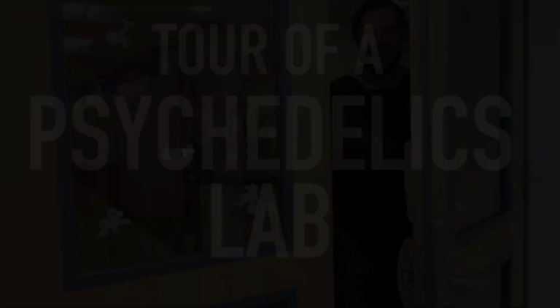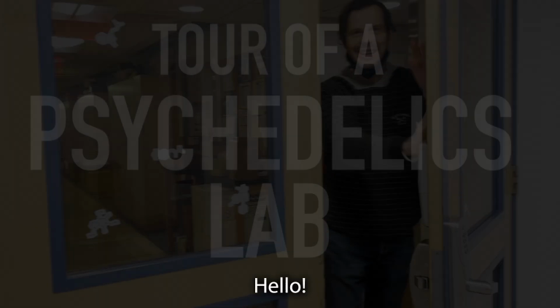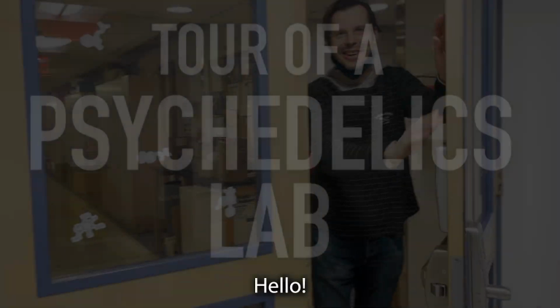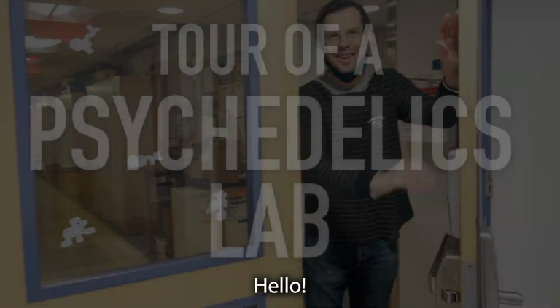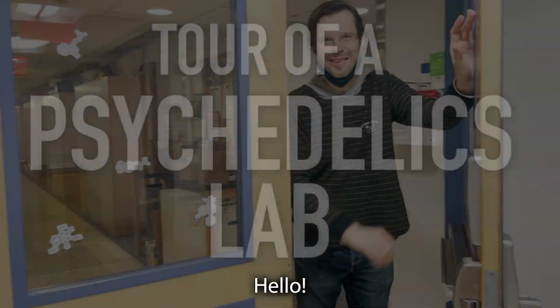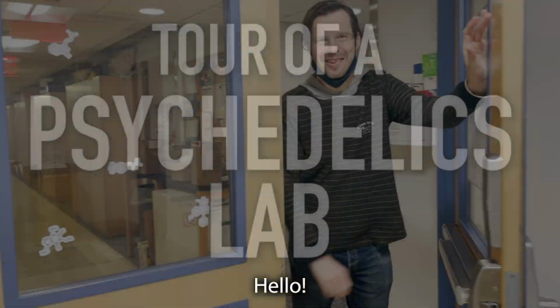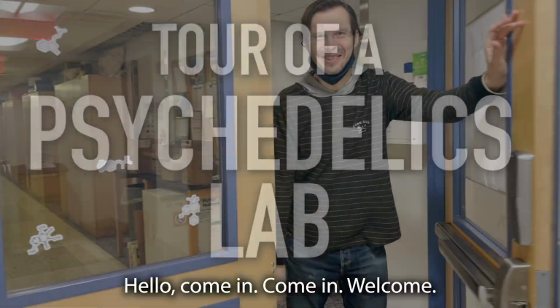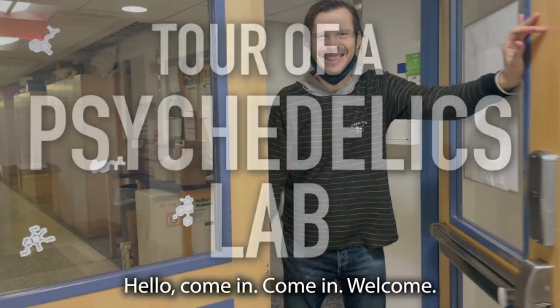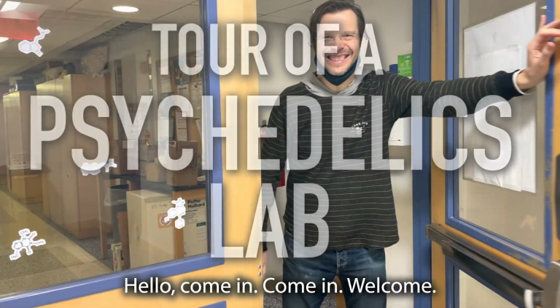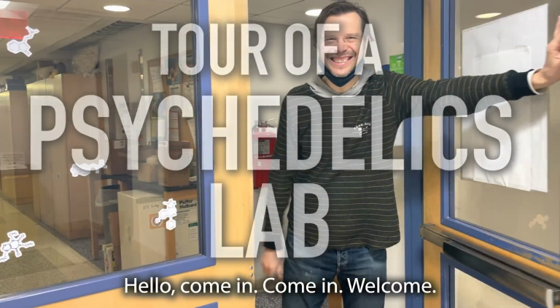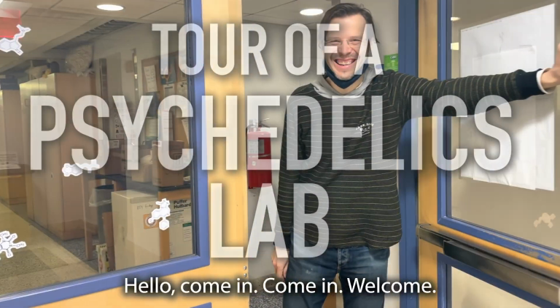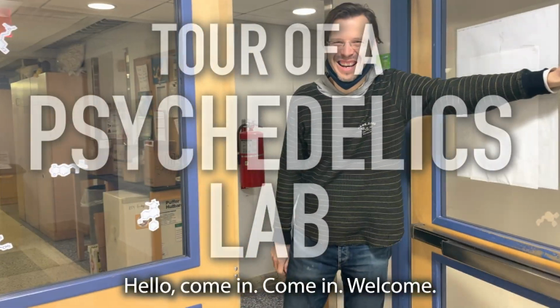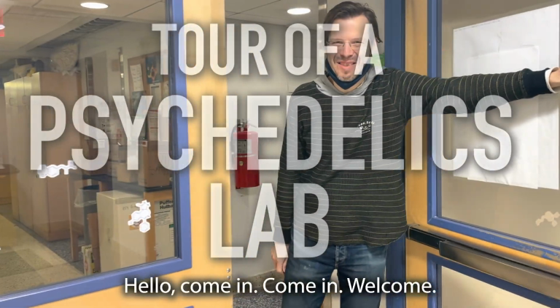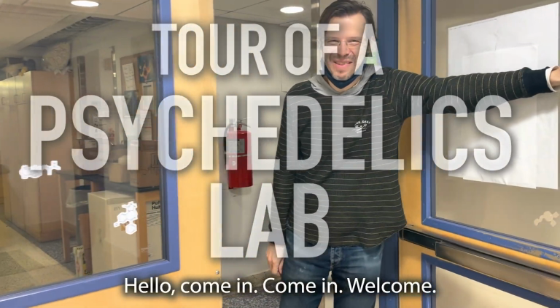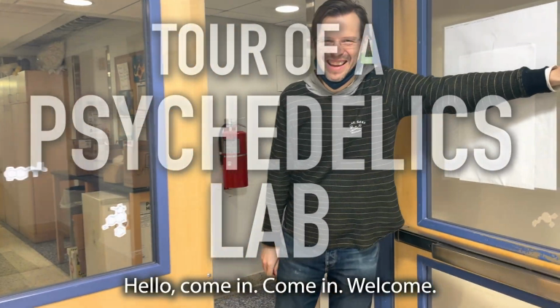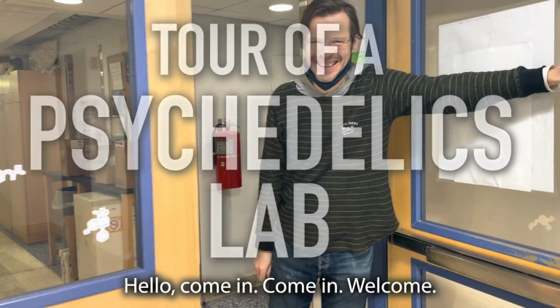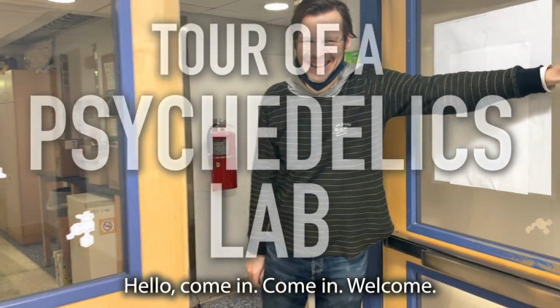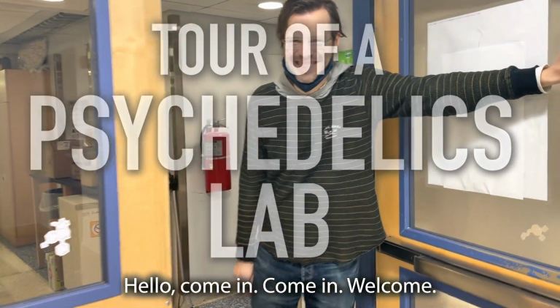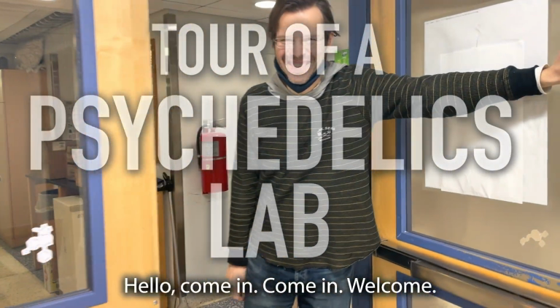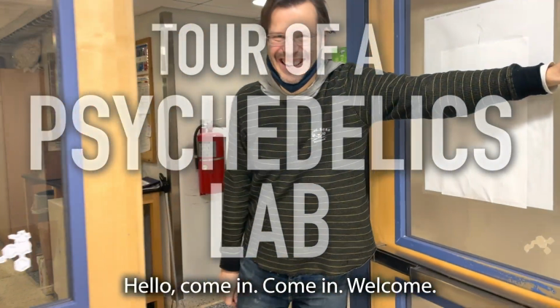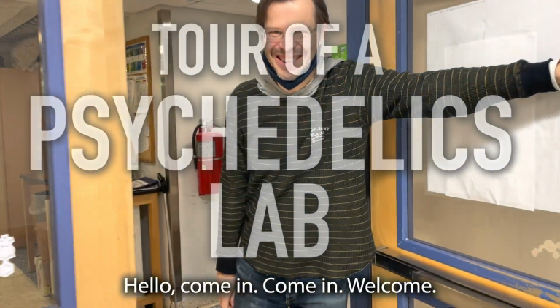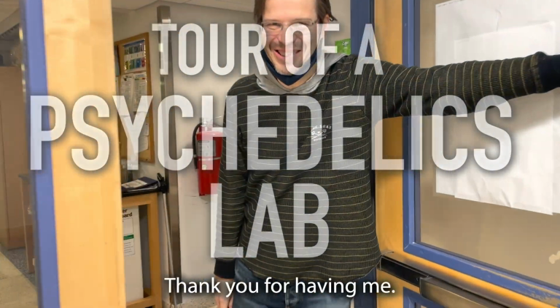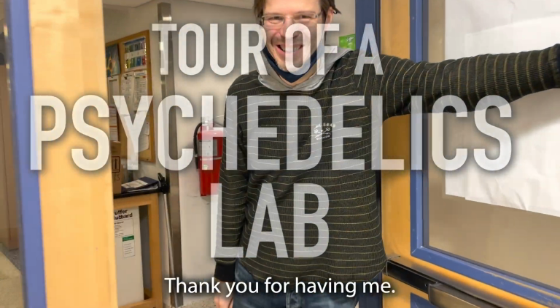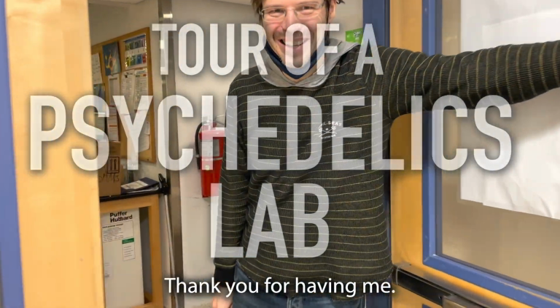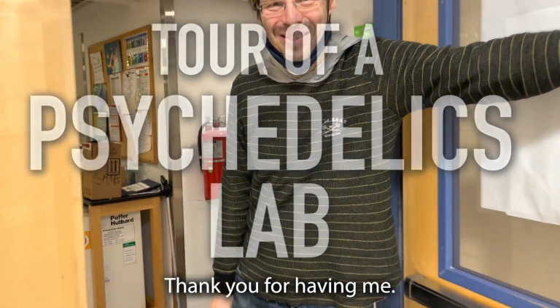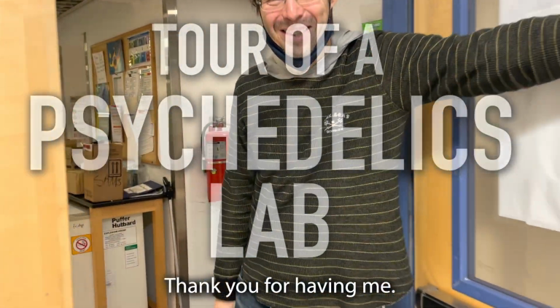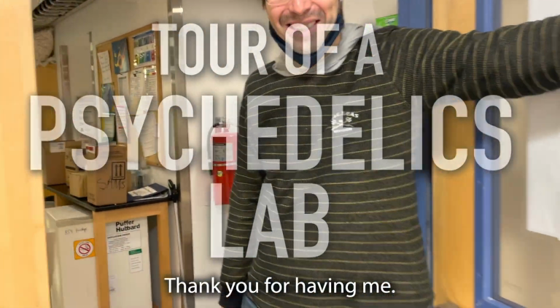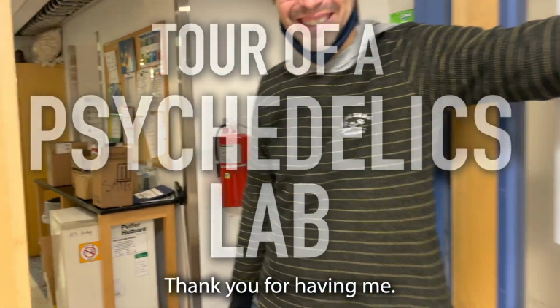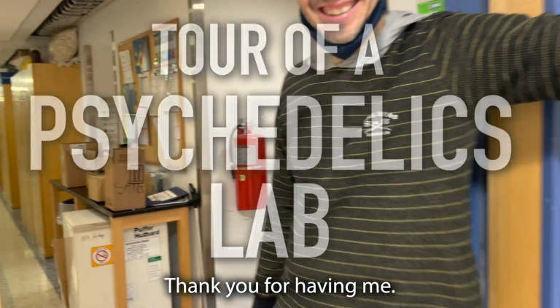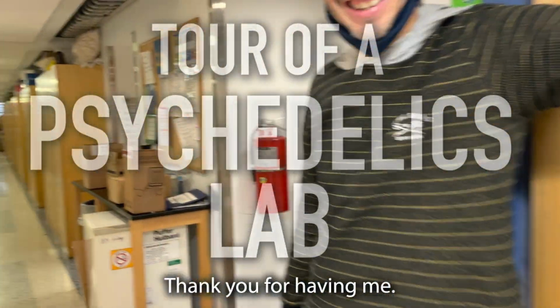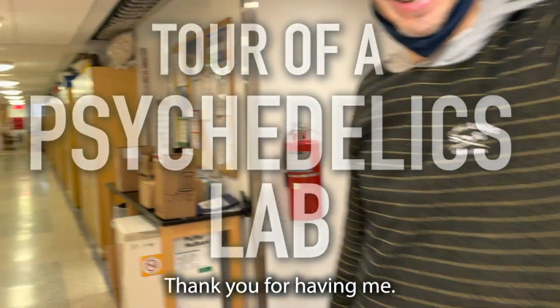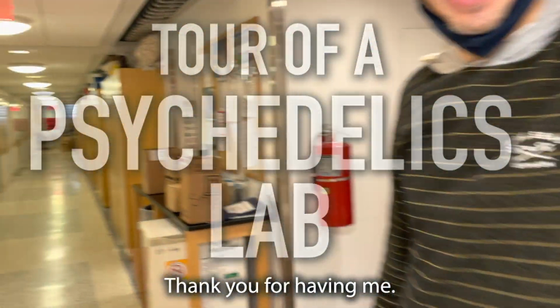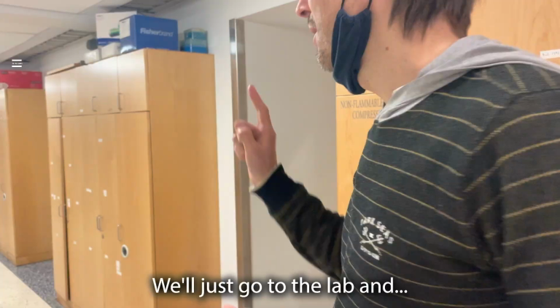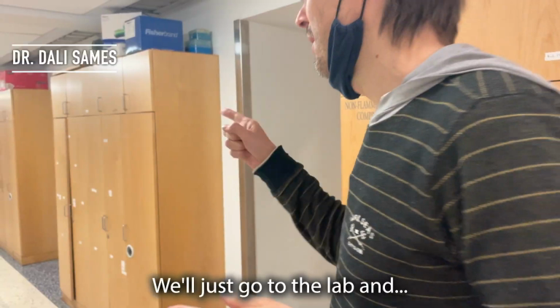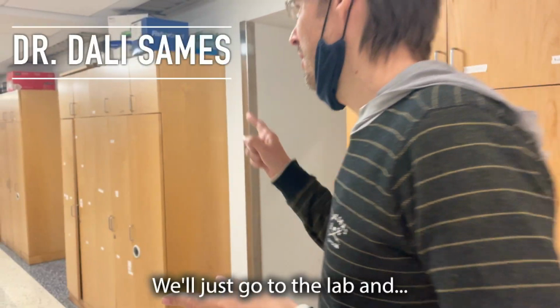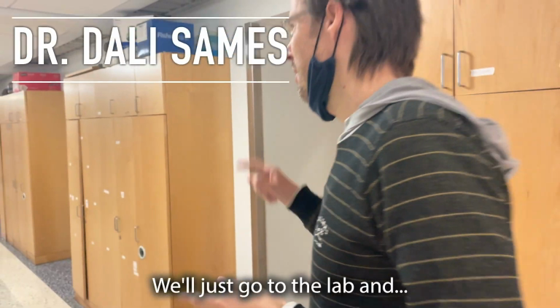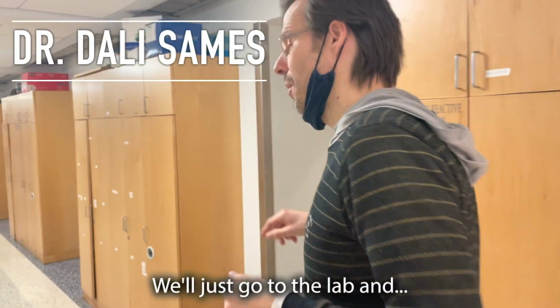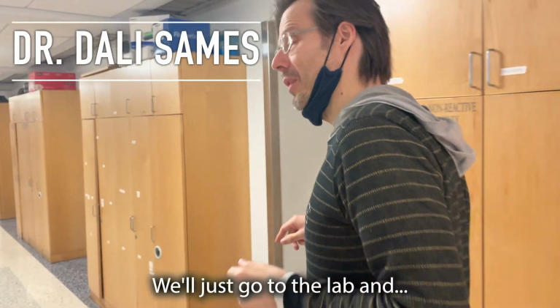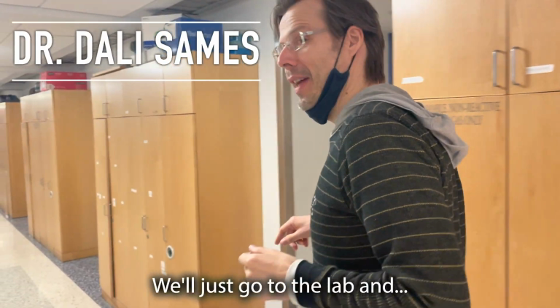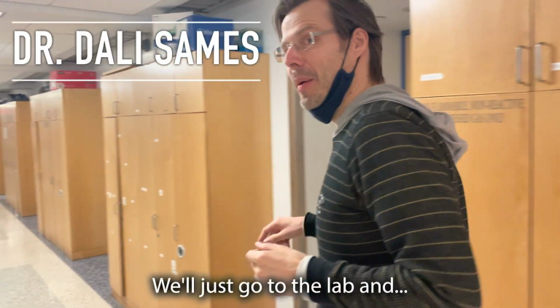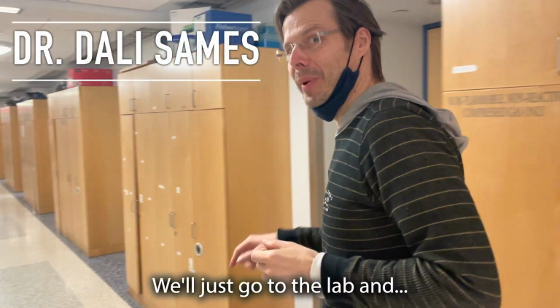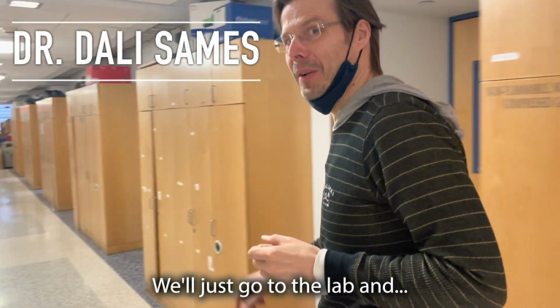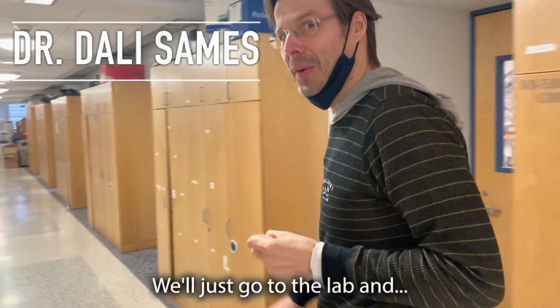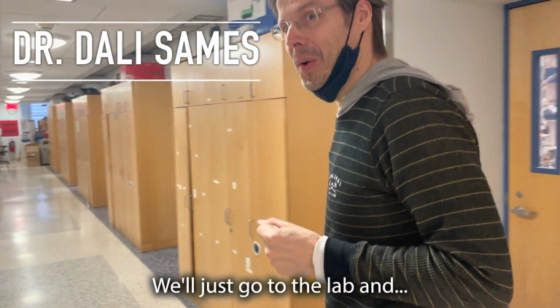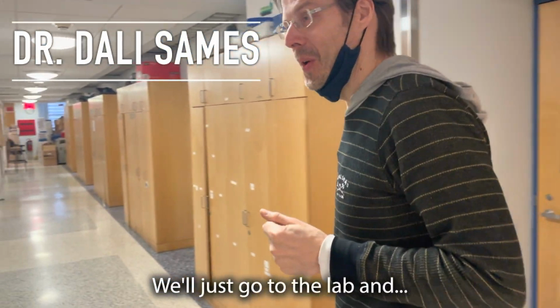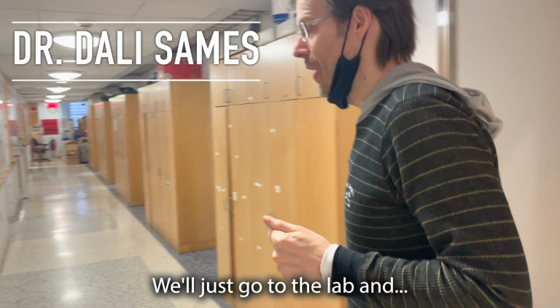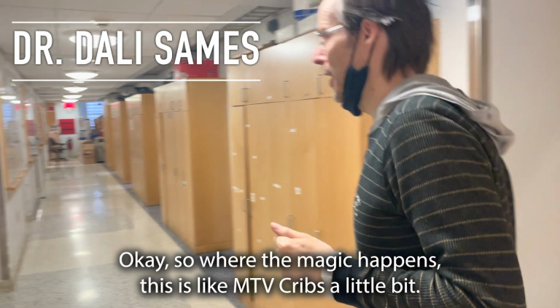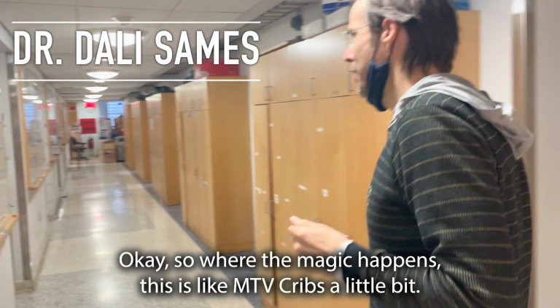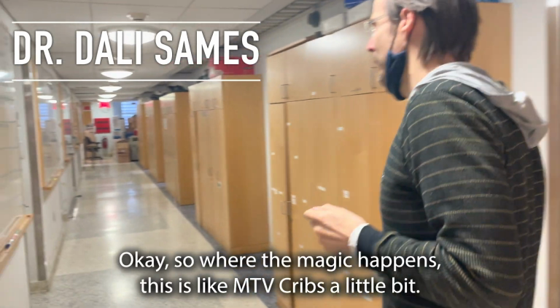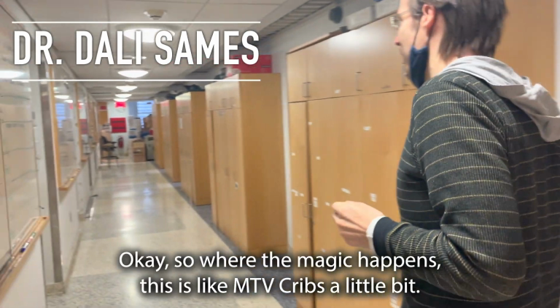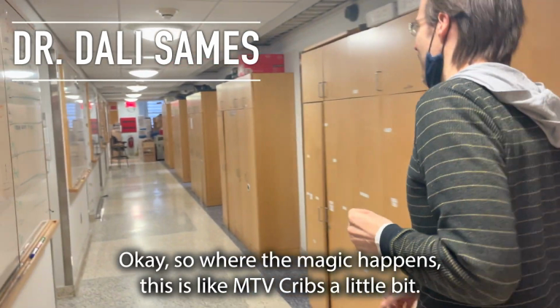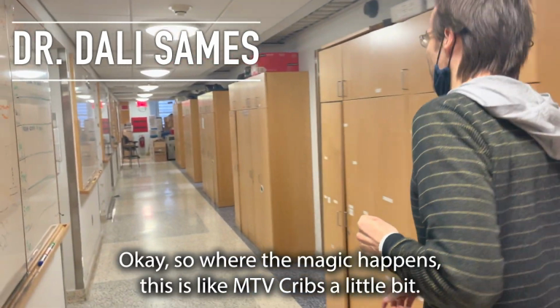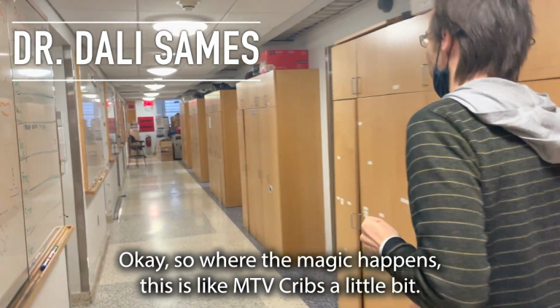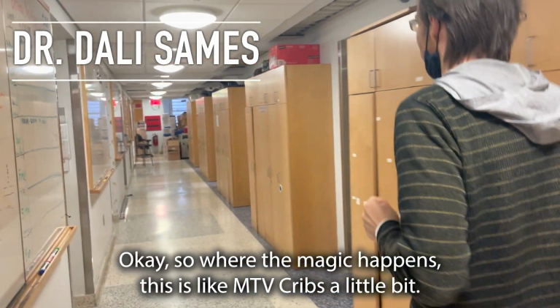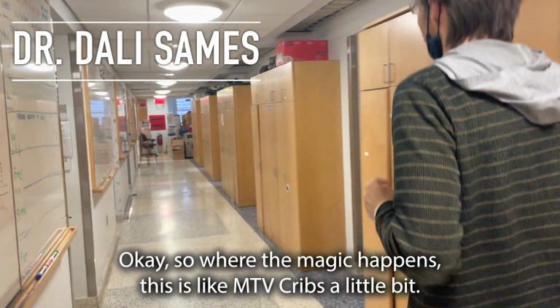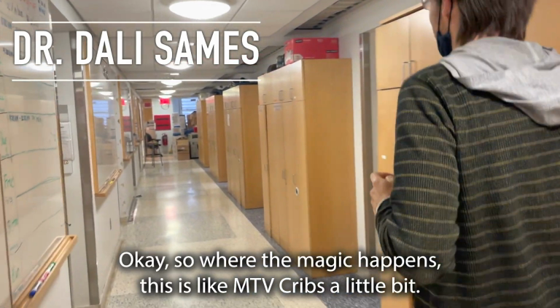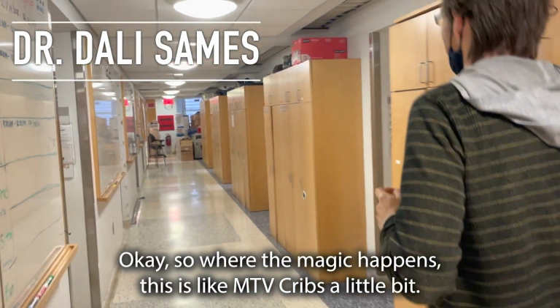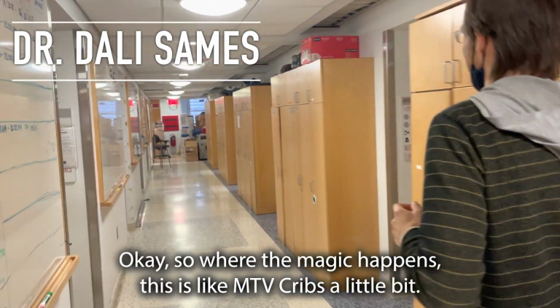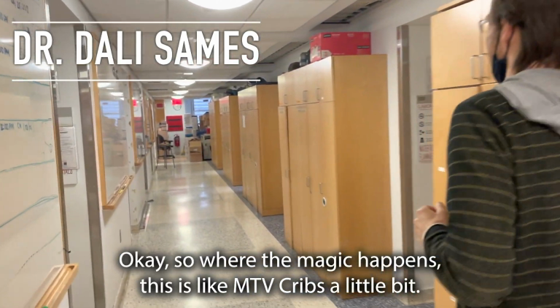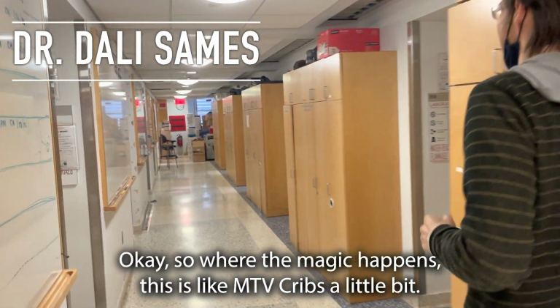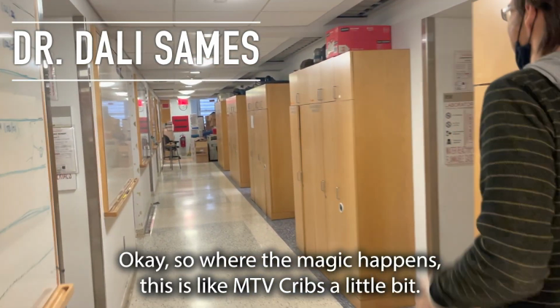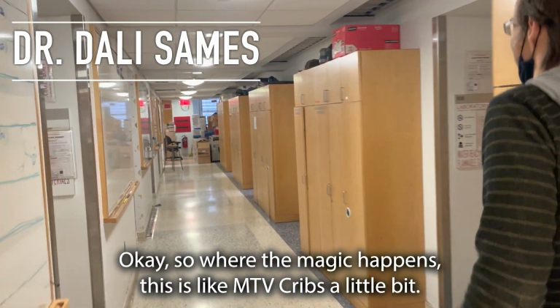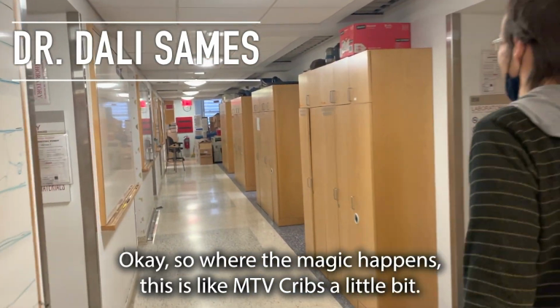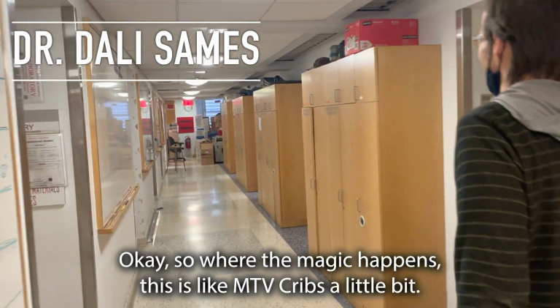Hello! Come in, come in. Thank you for having me. We'll just go to Lampen. Okay. This is where the magic happens.